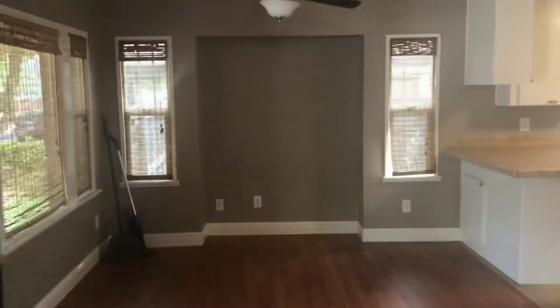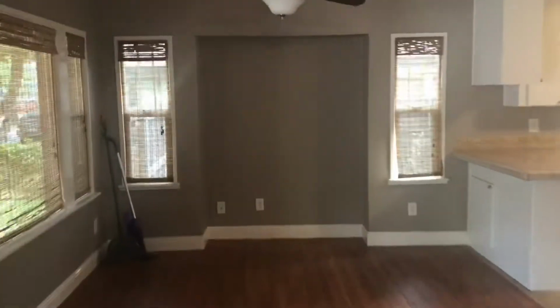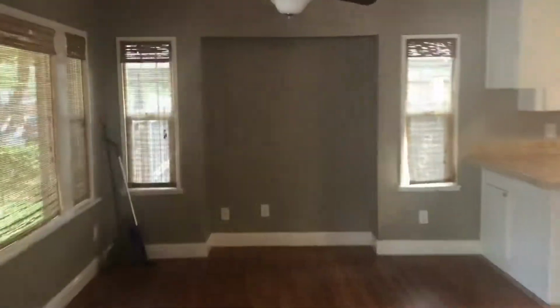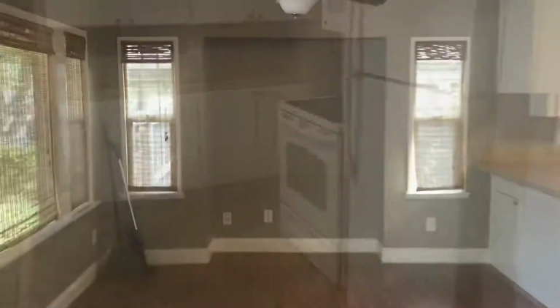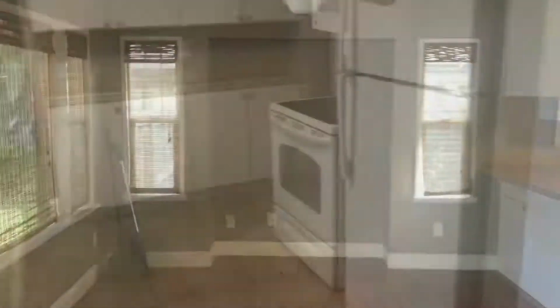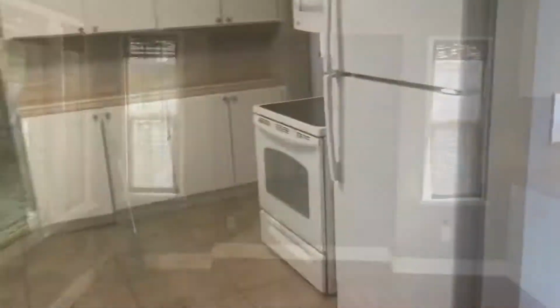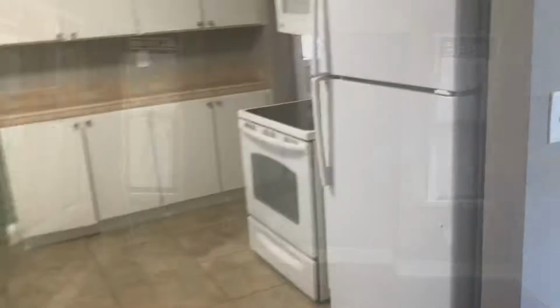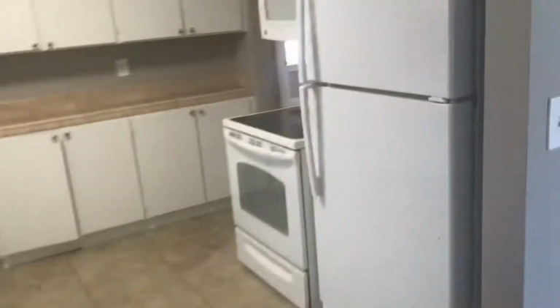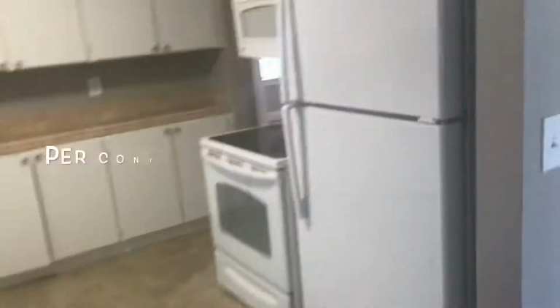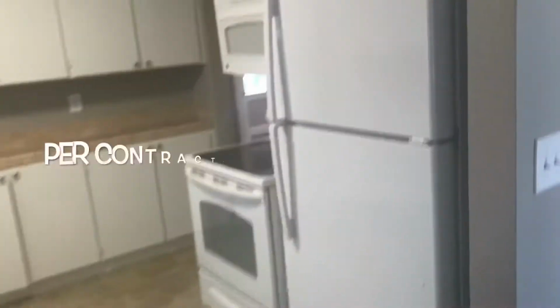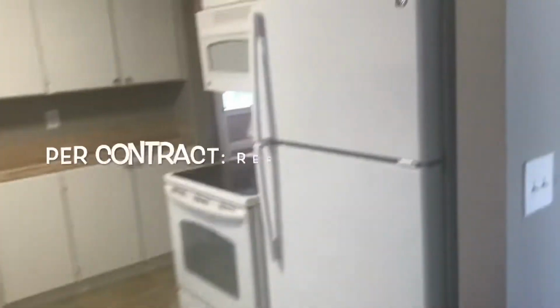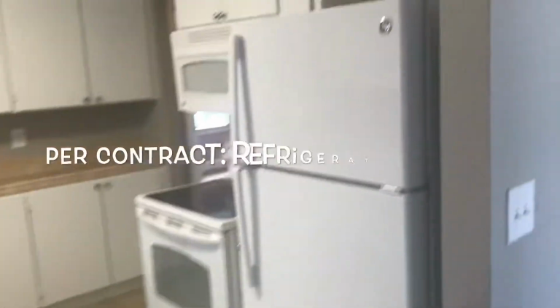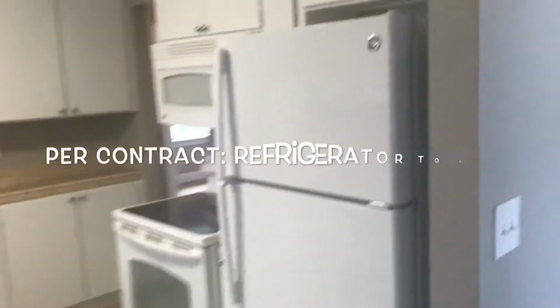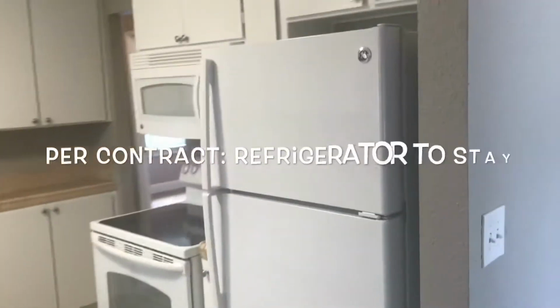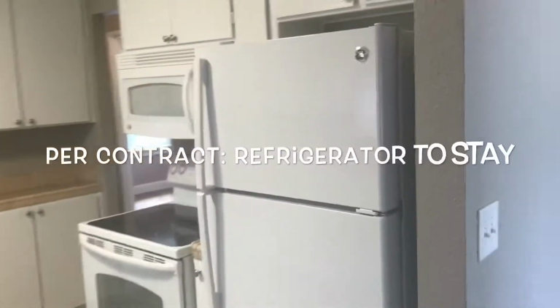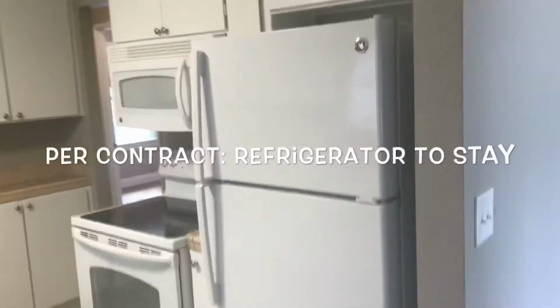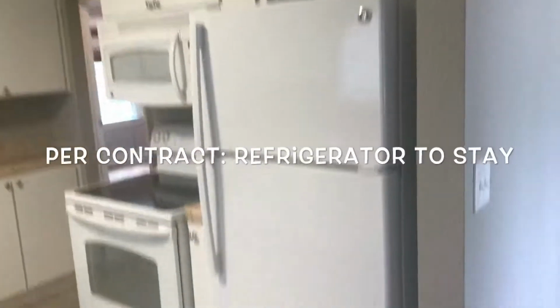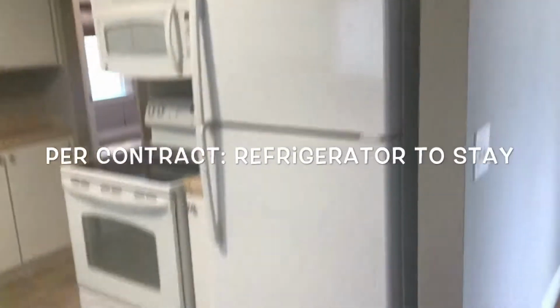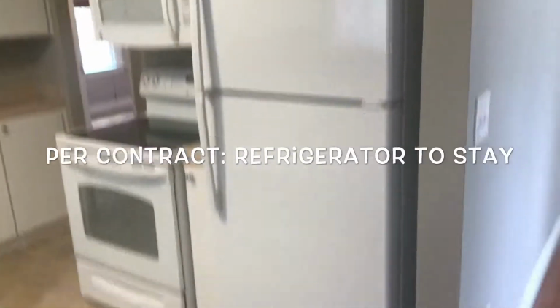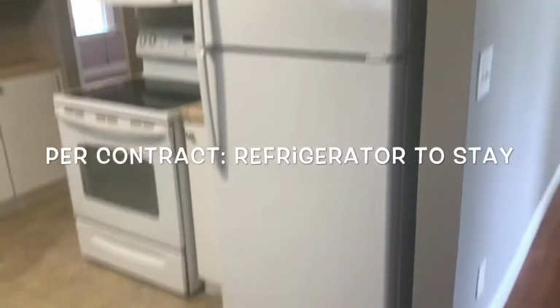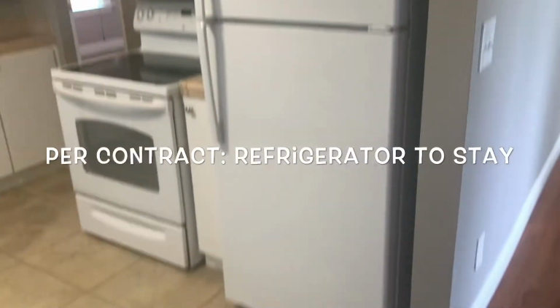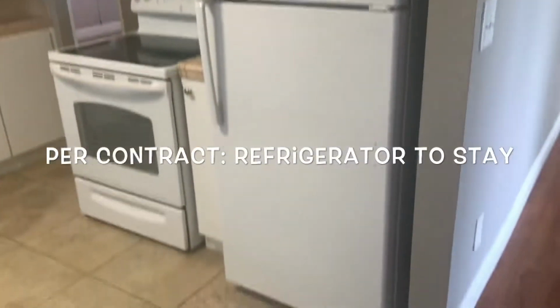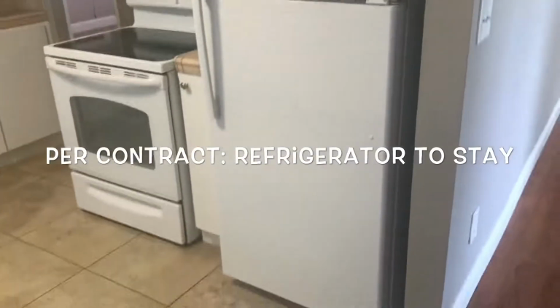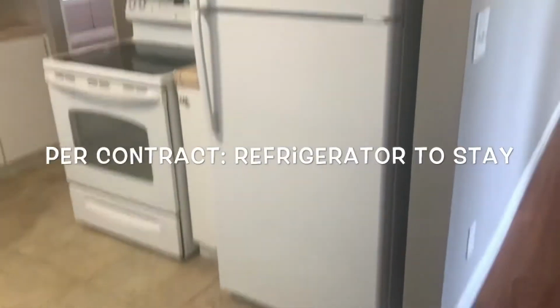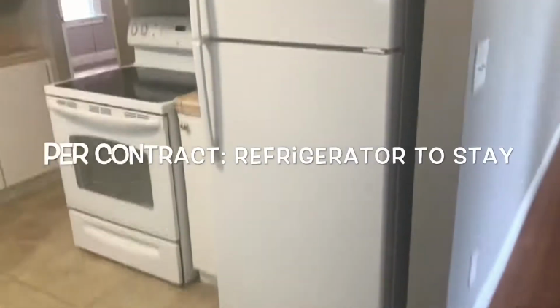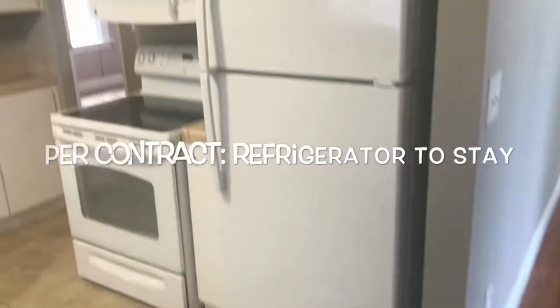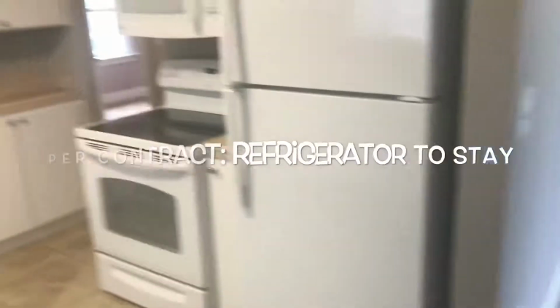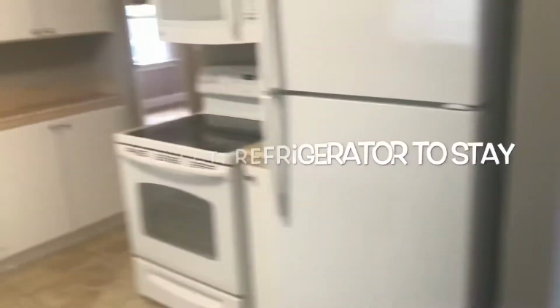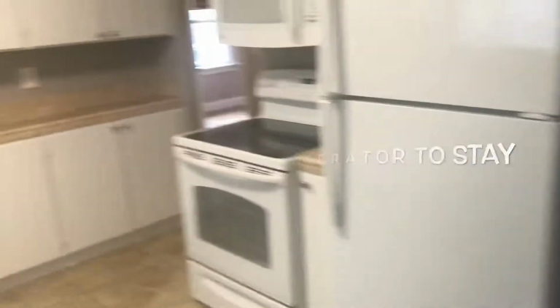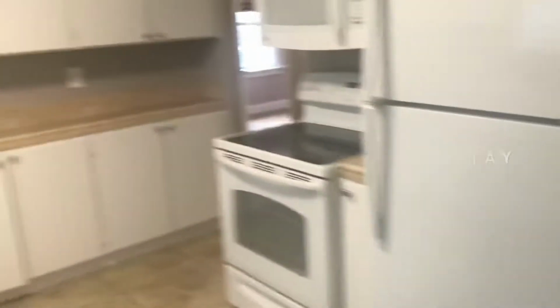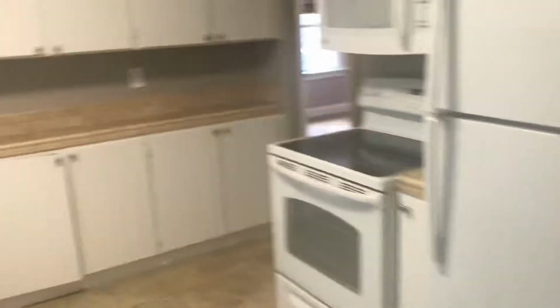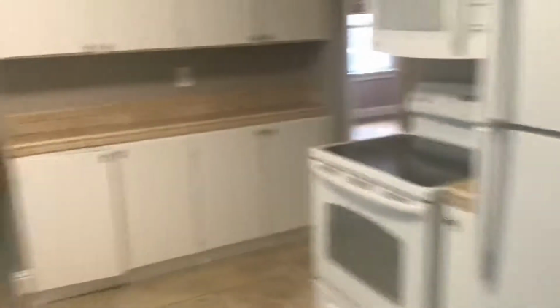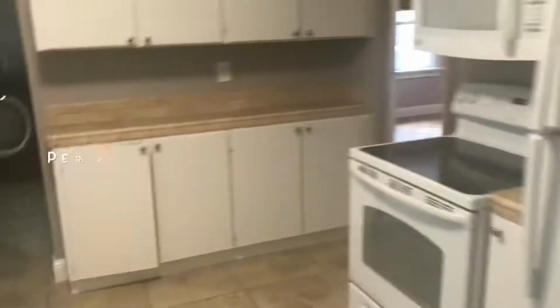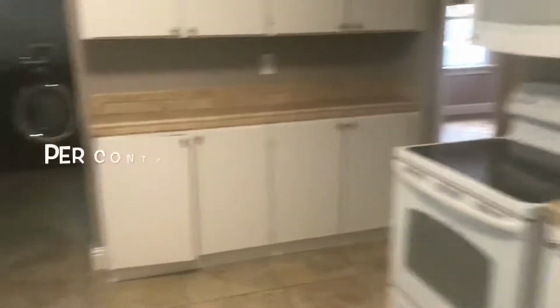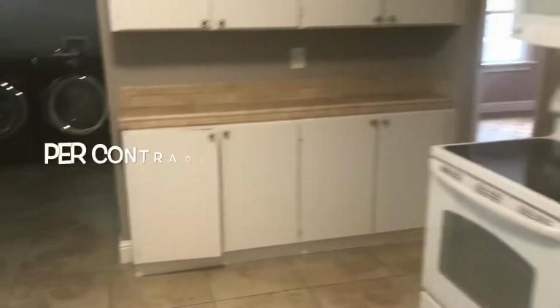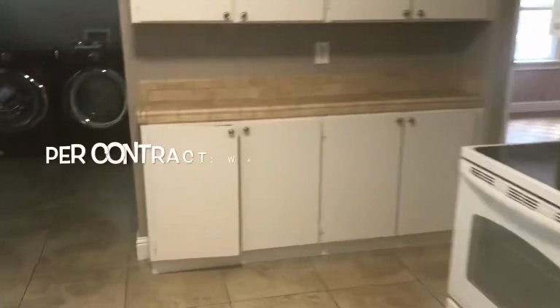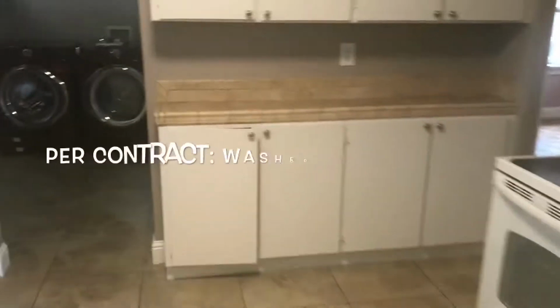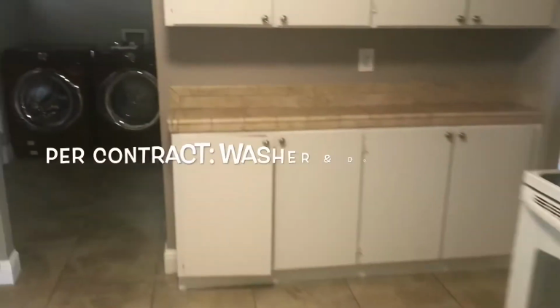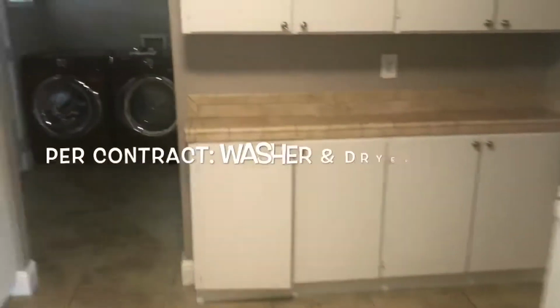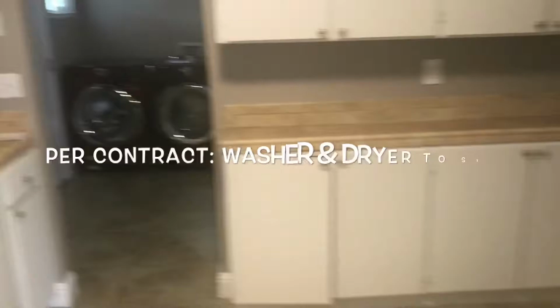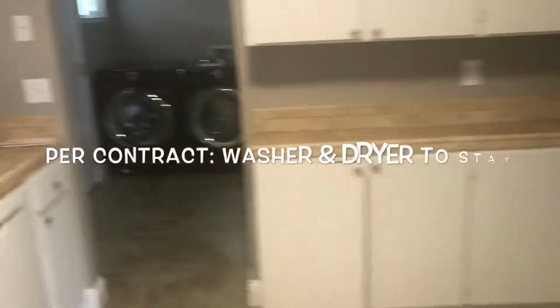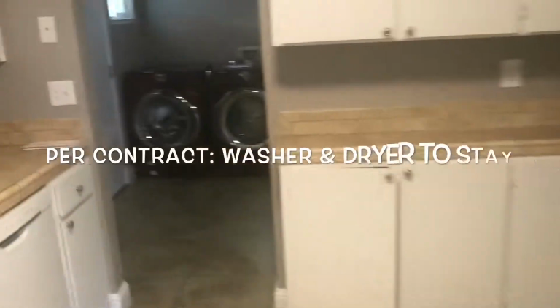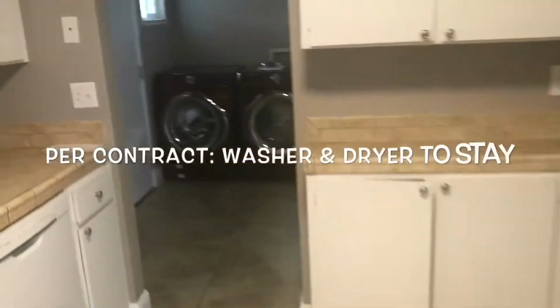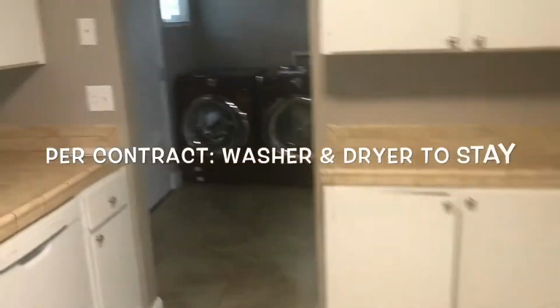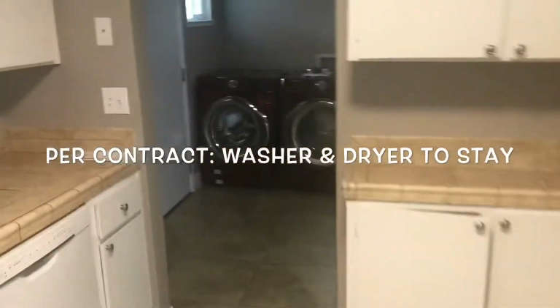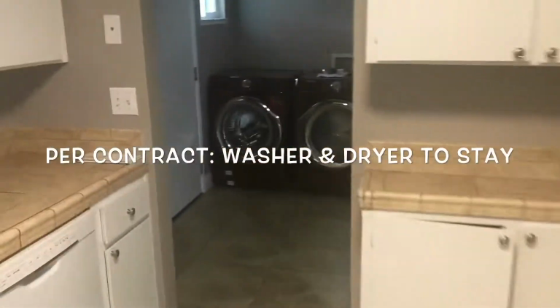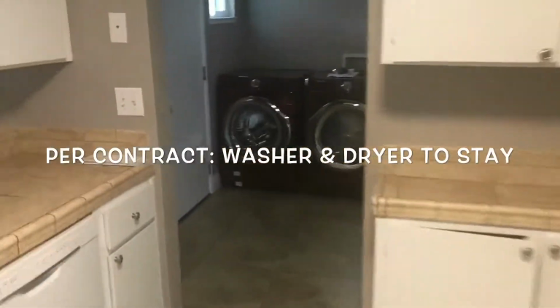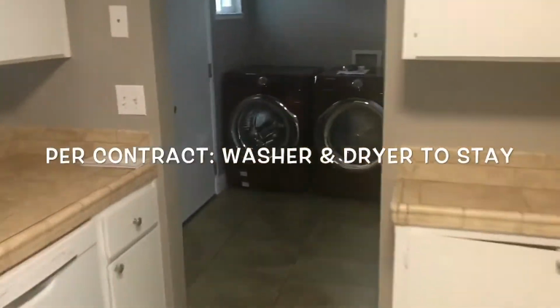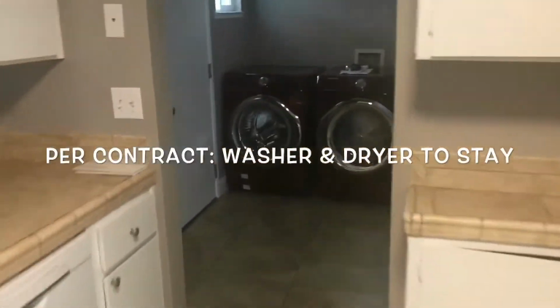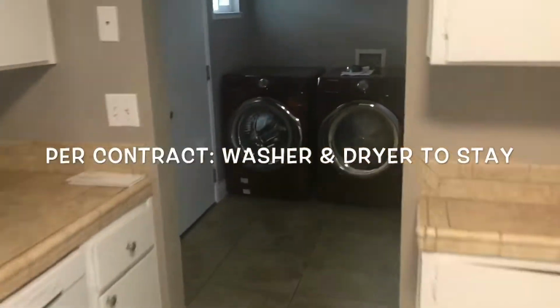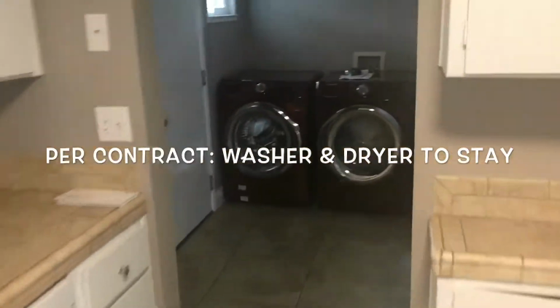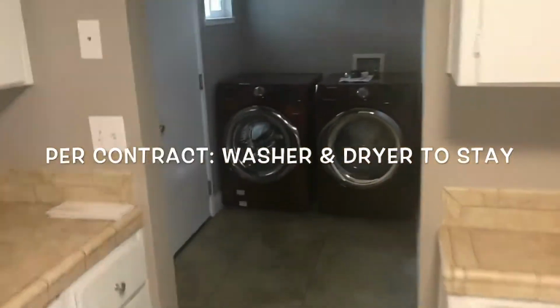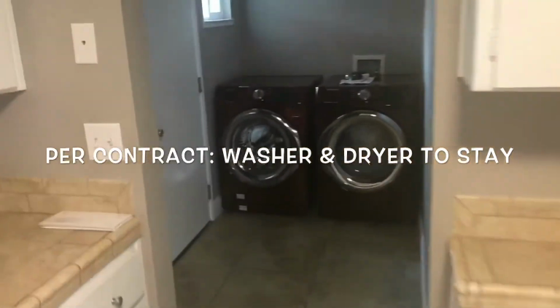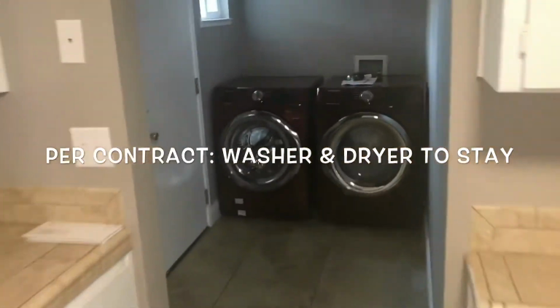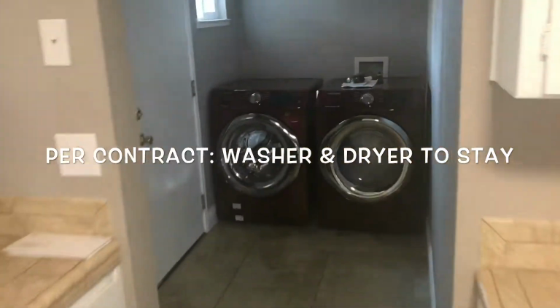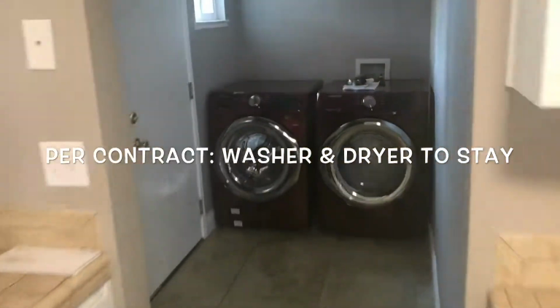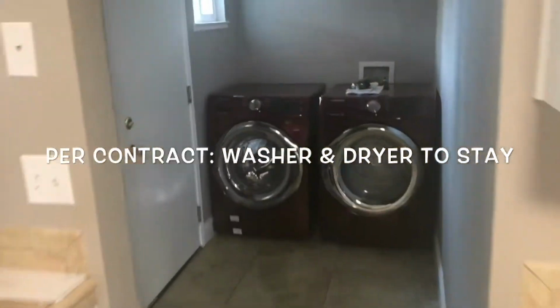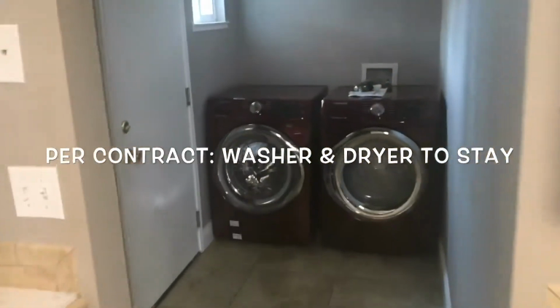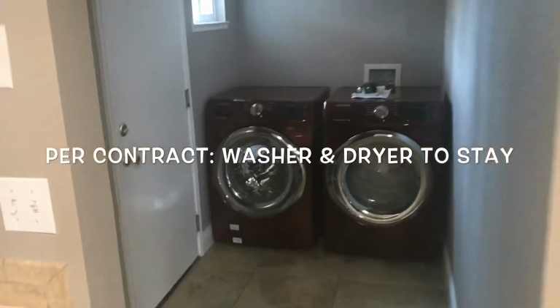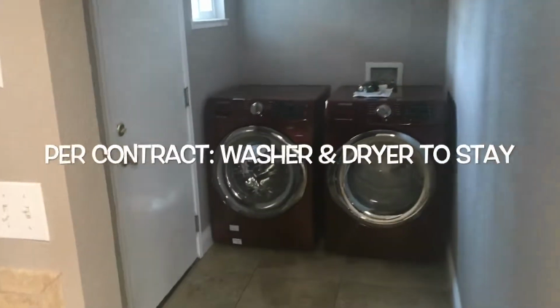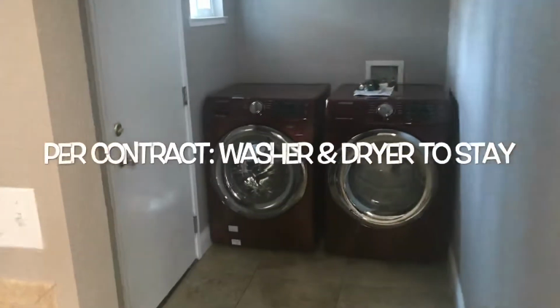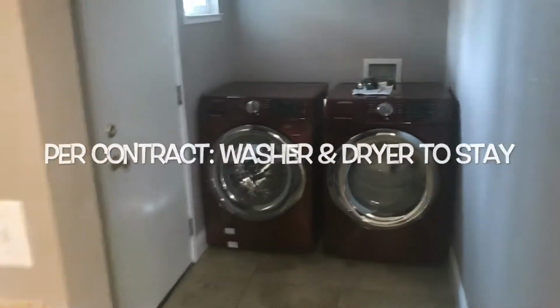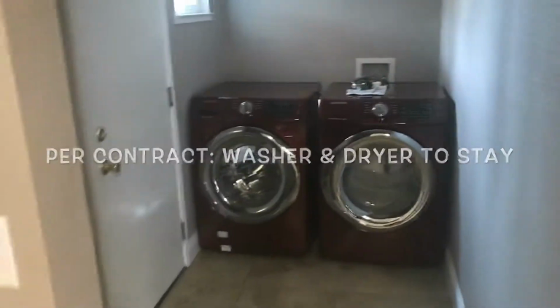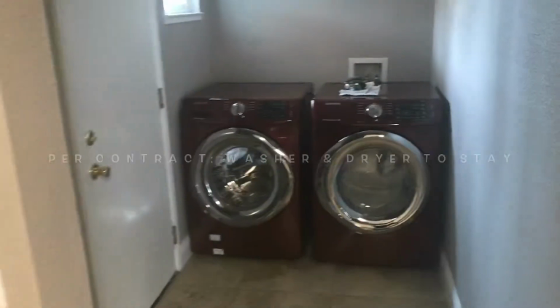The owner asked for the refrigerator to stay, and there it is. They also requested that the washer and dryer stay, and there they are.